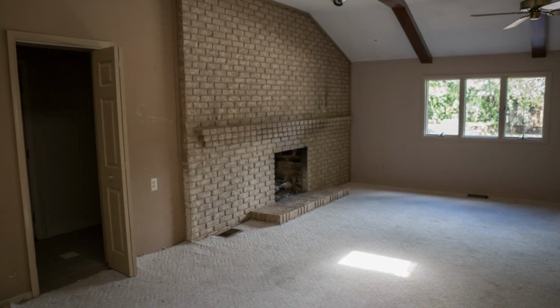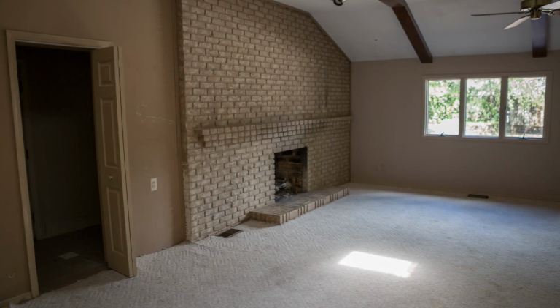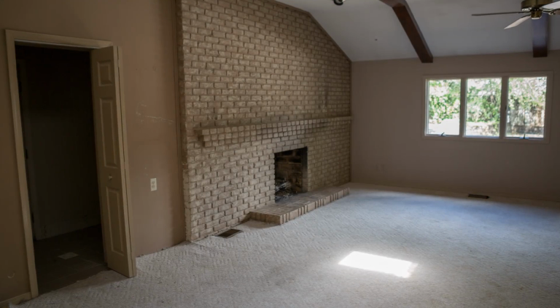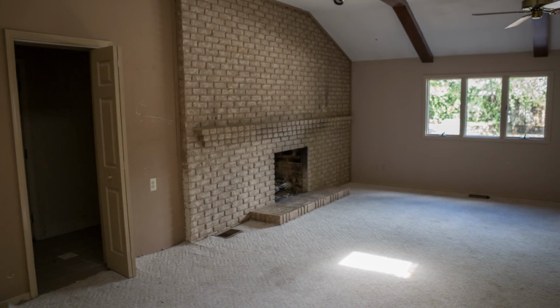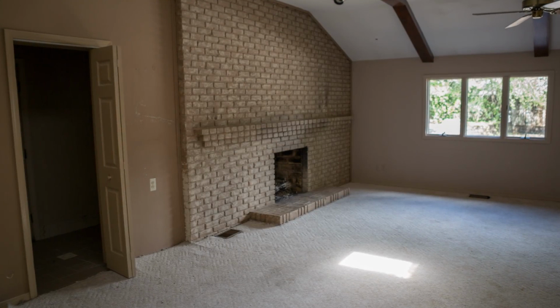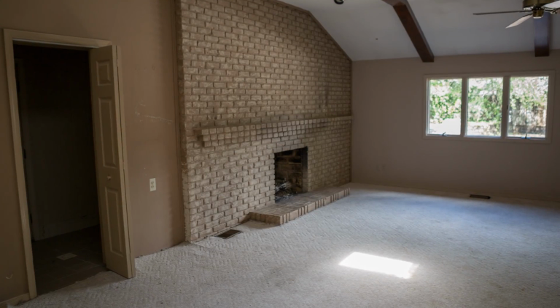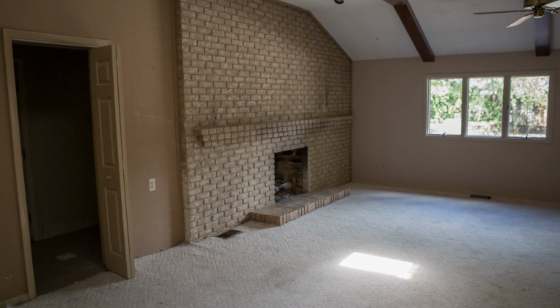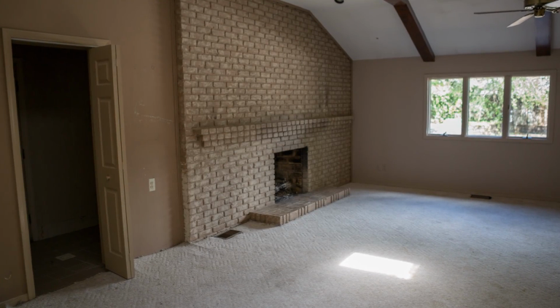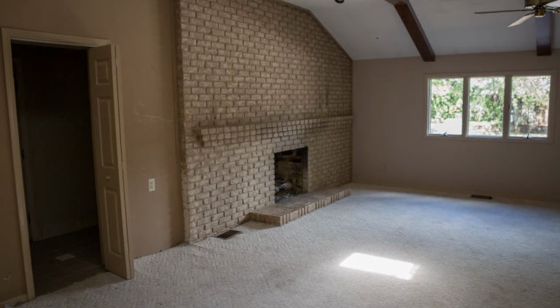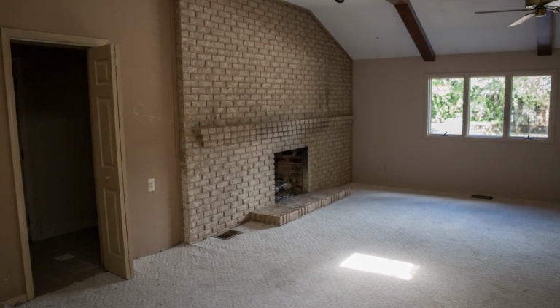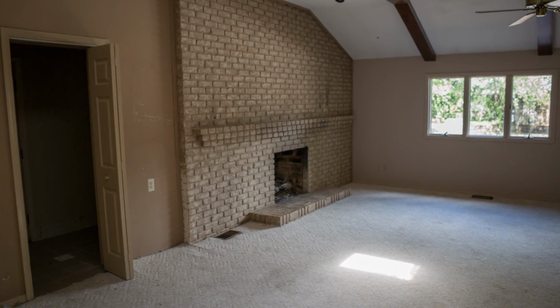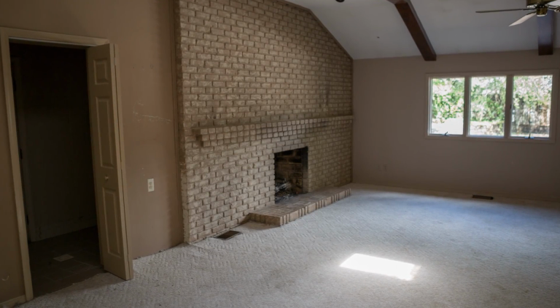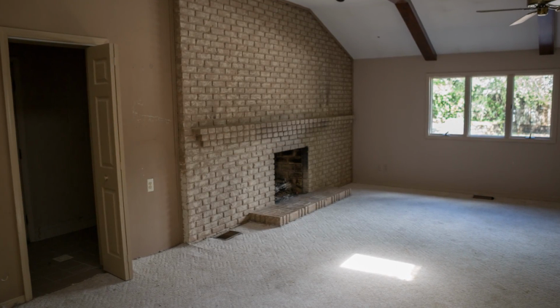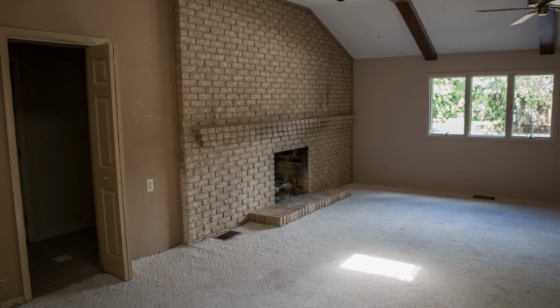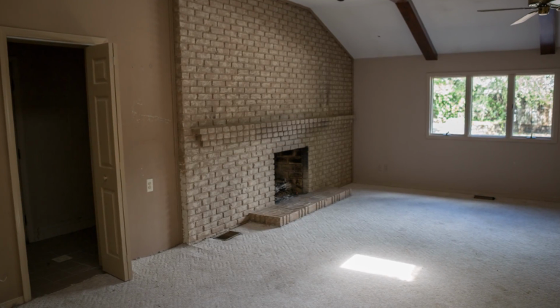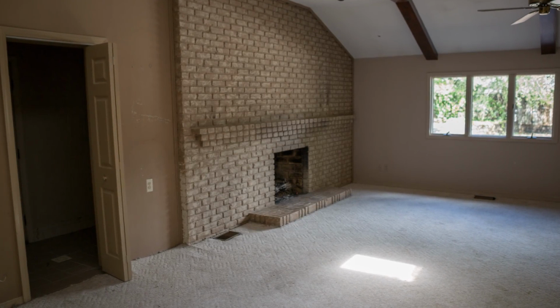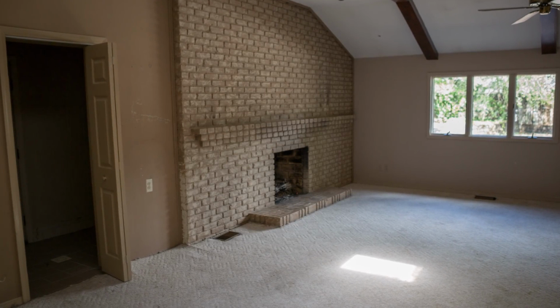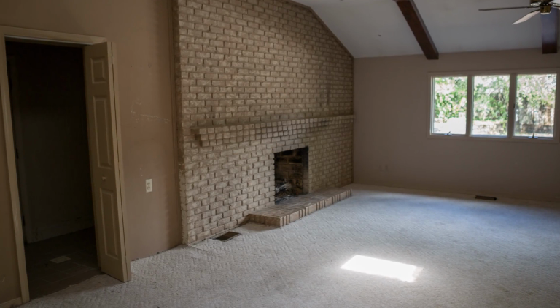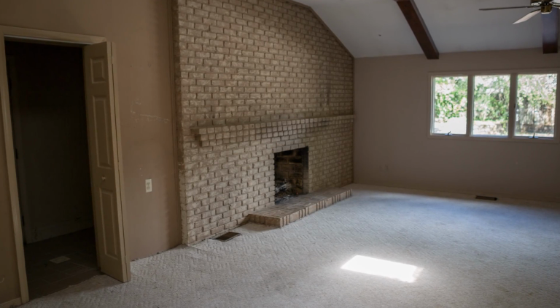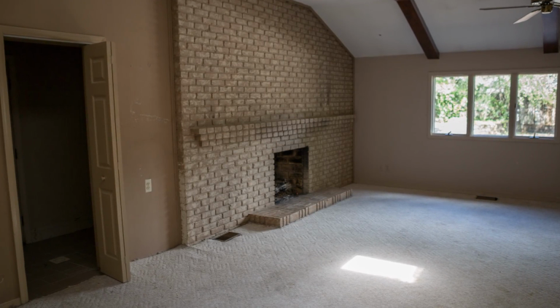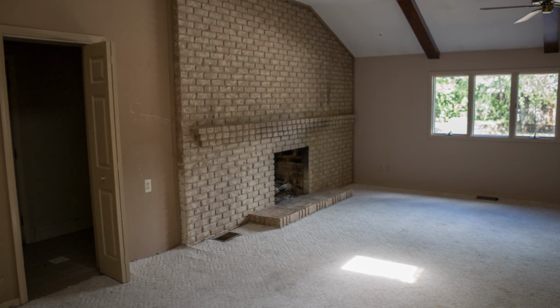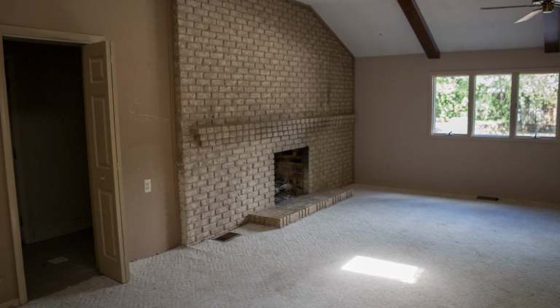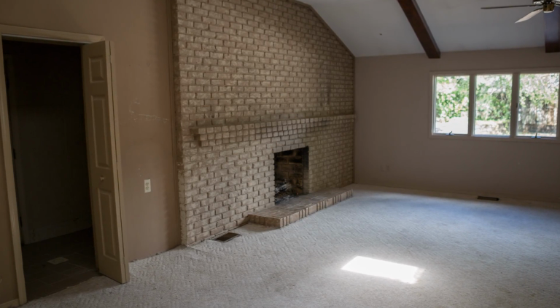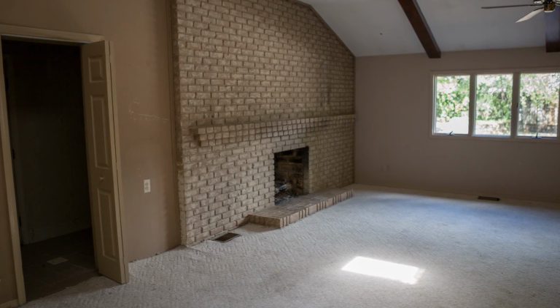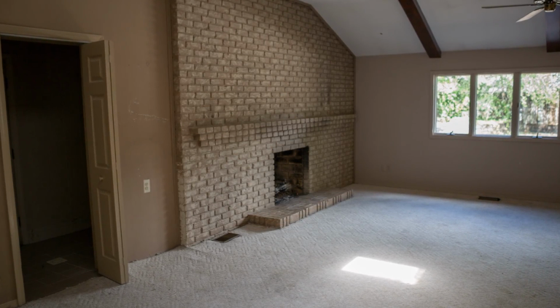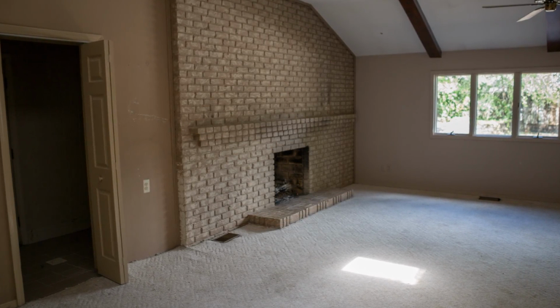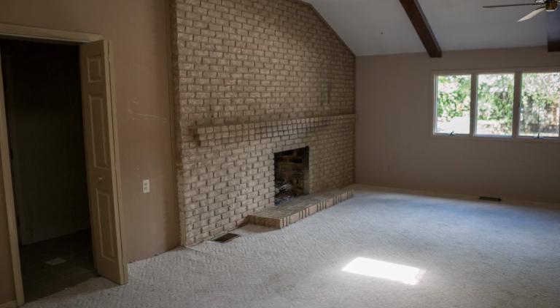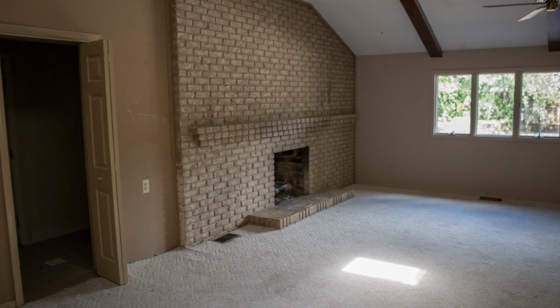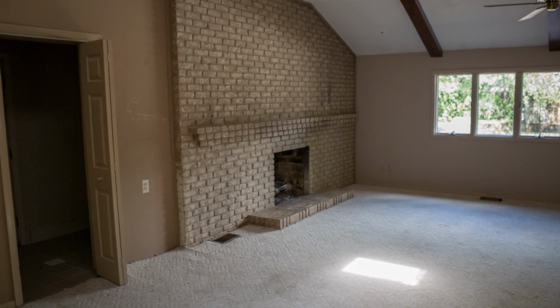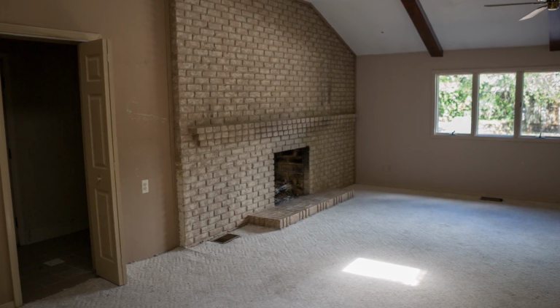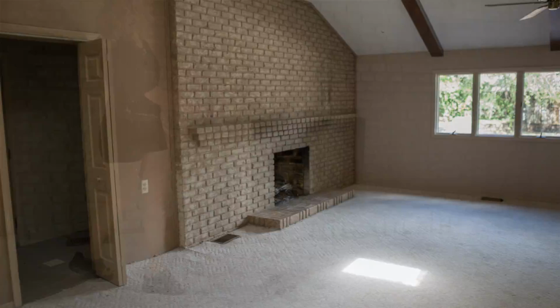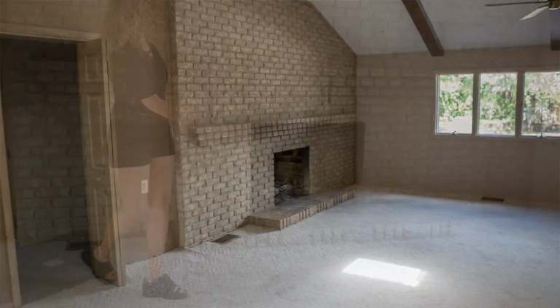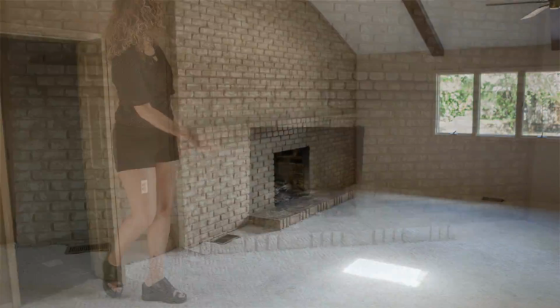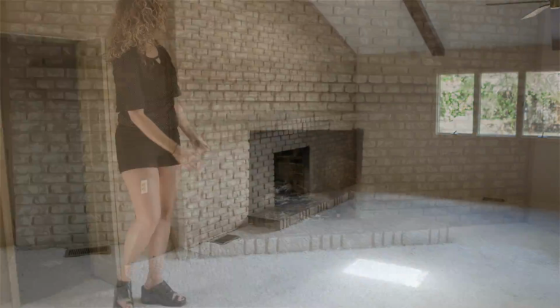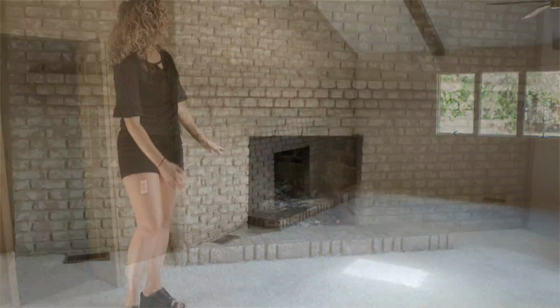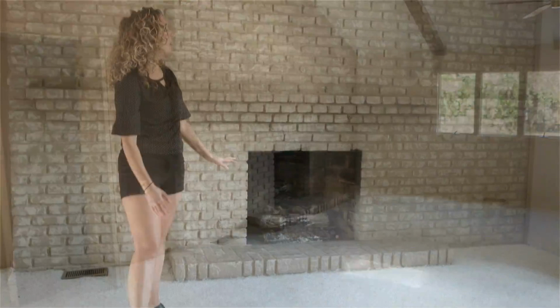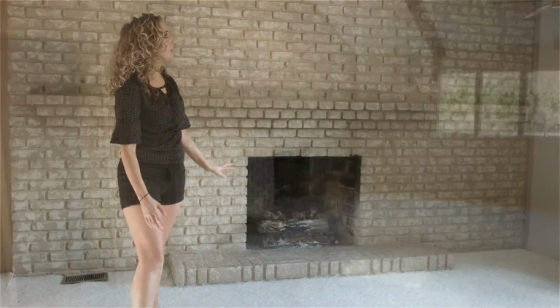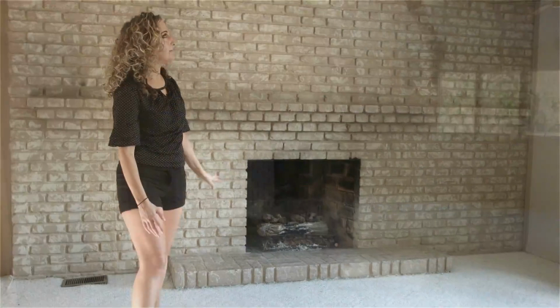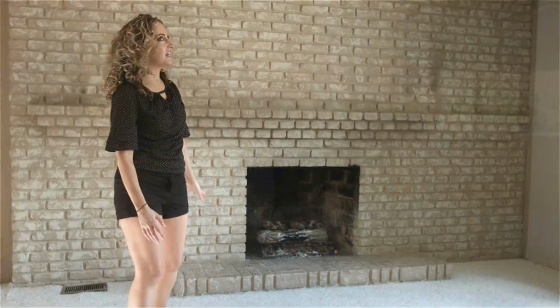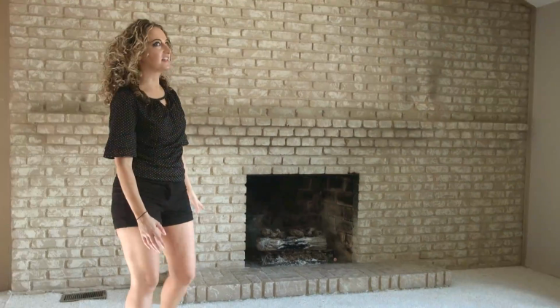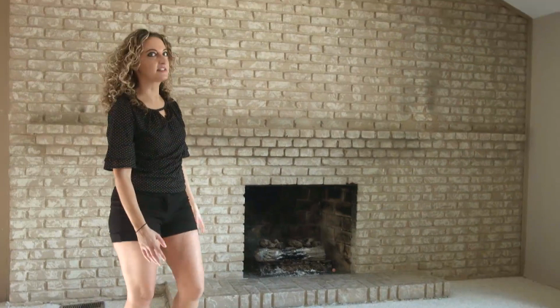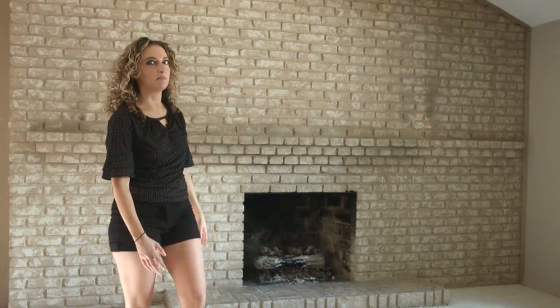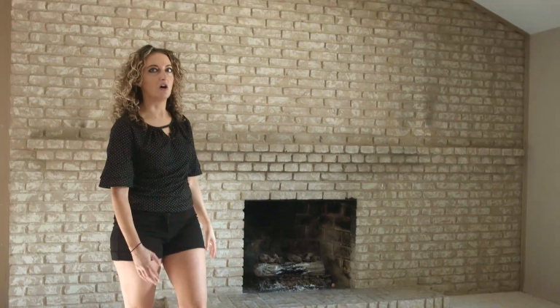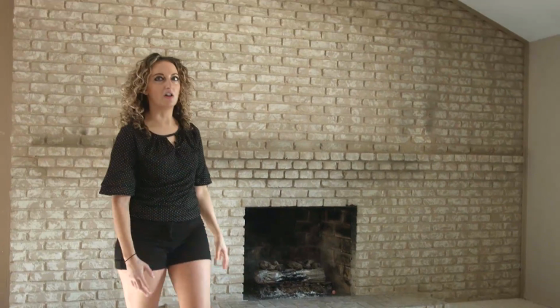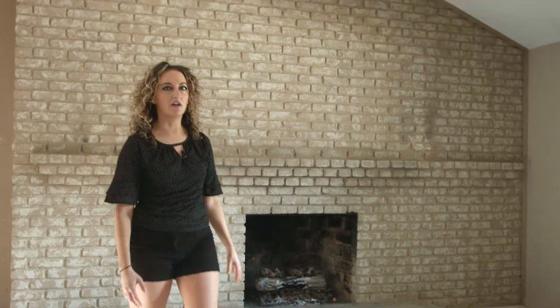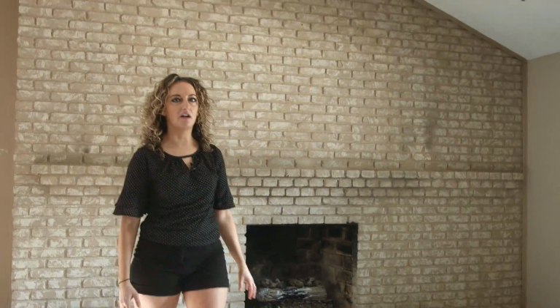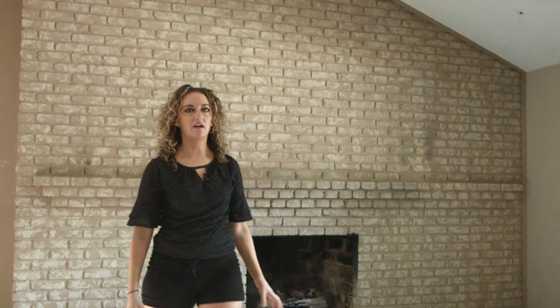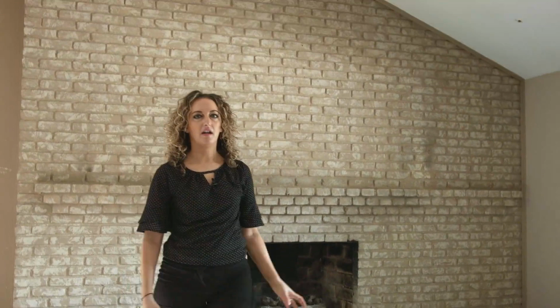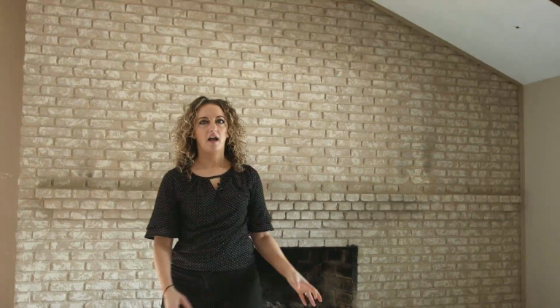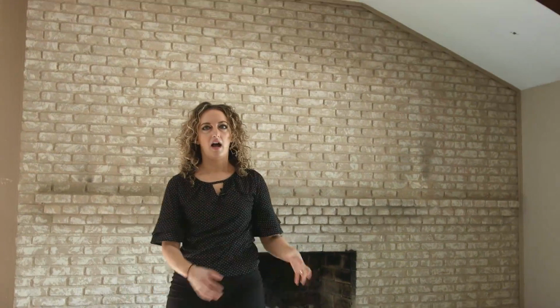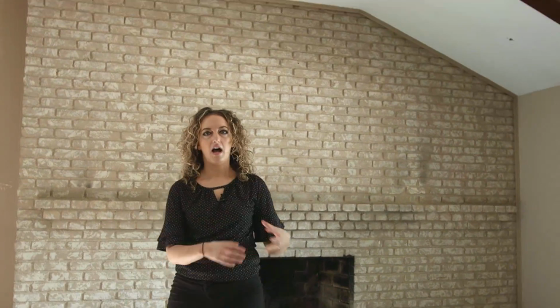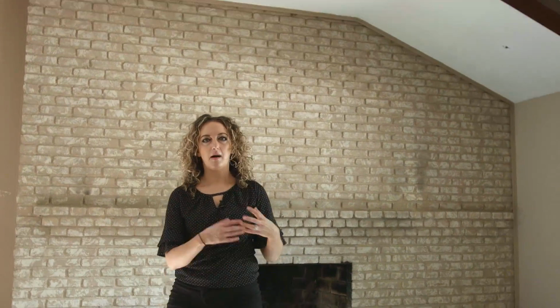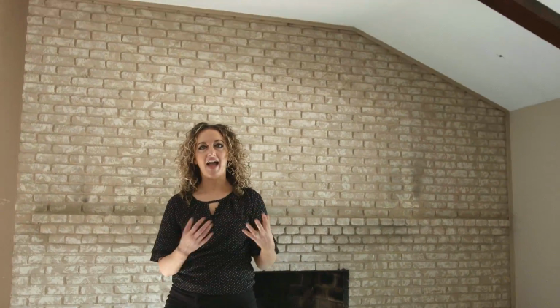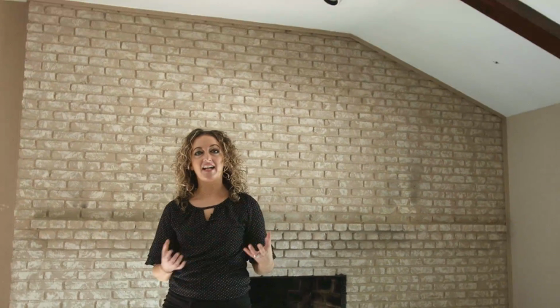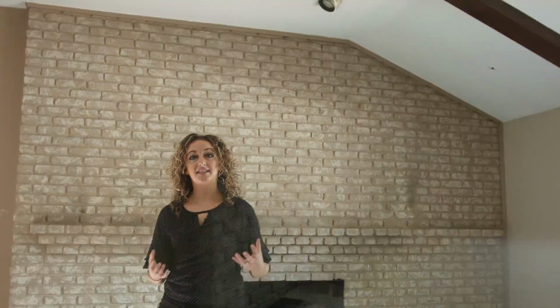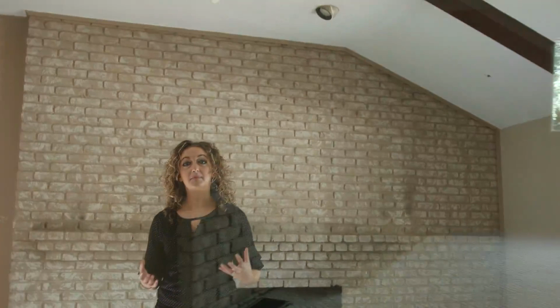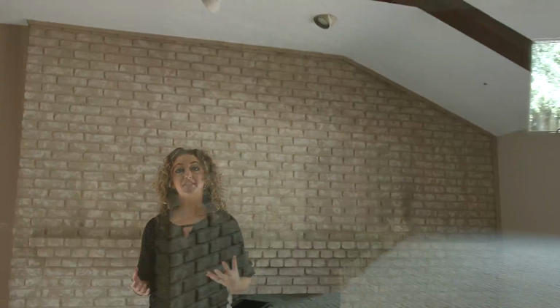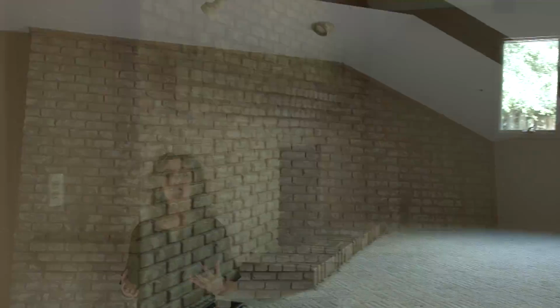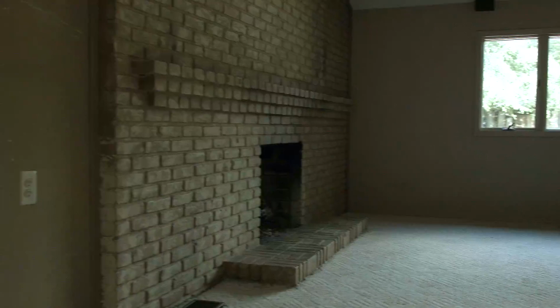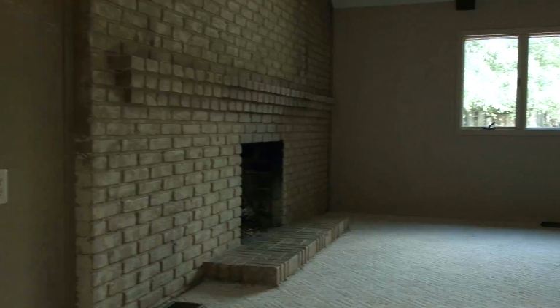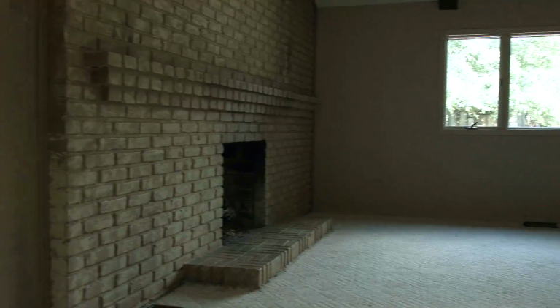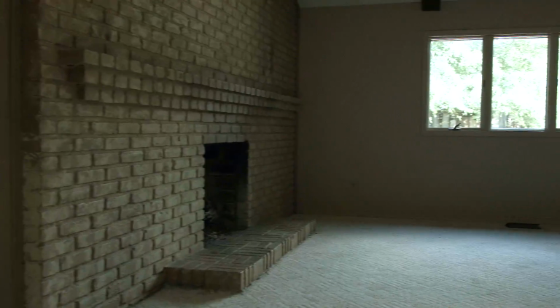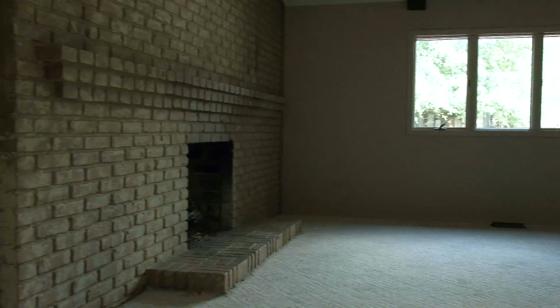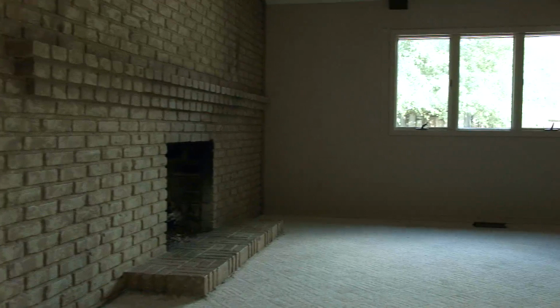We have our family room. We're probably going to take some of this brick out, make it smaller, and add some stone to it.